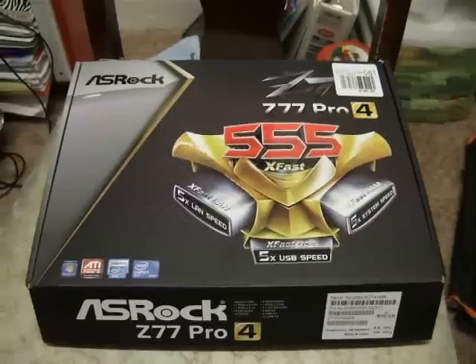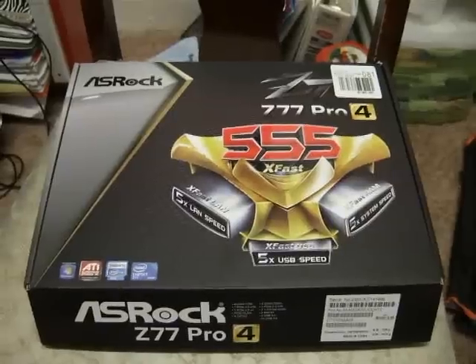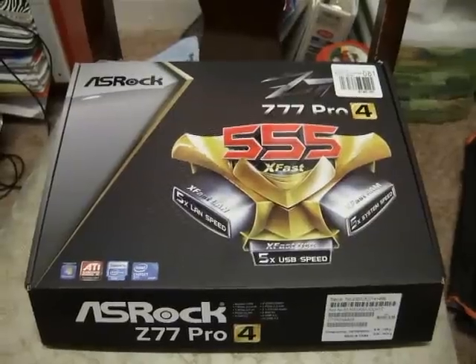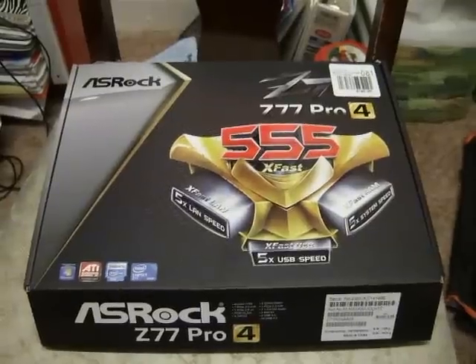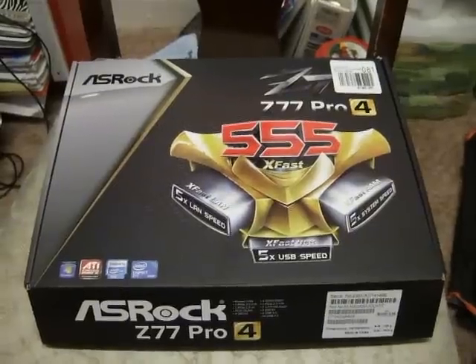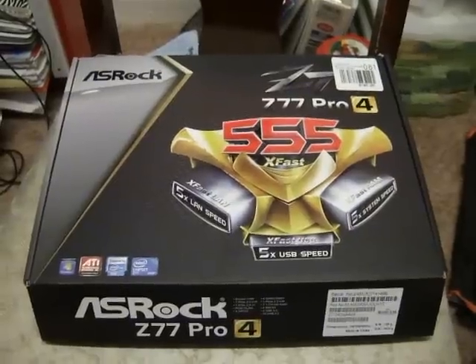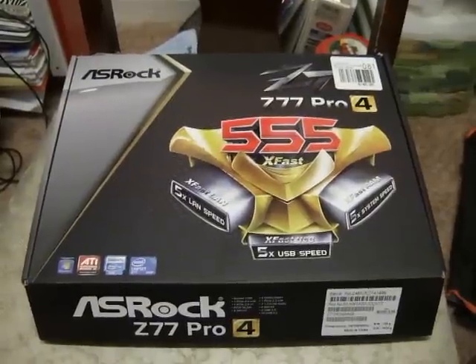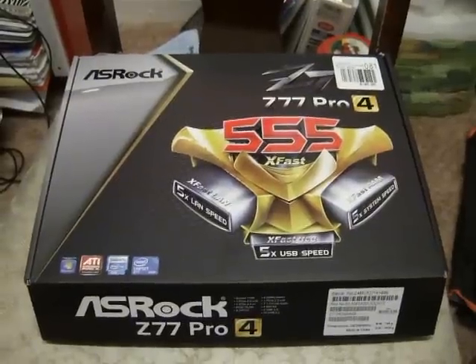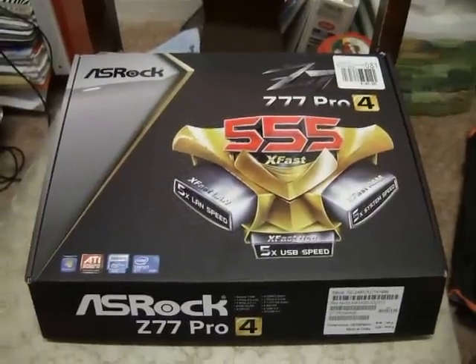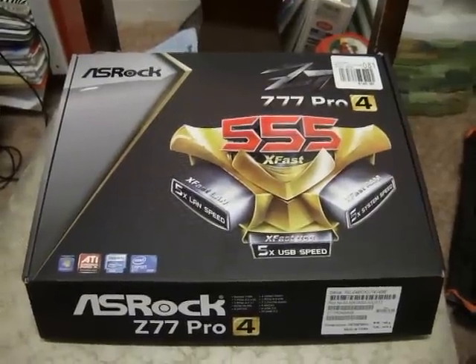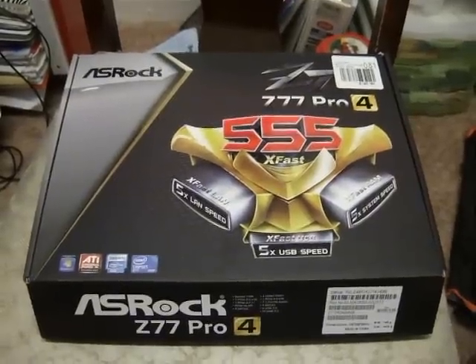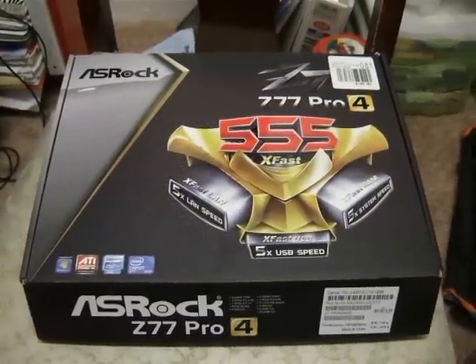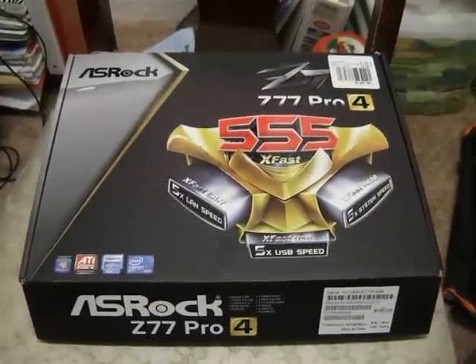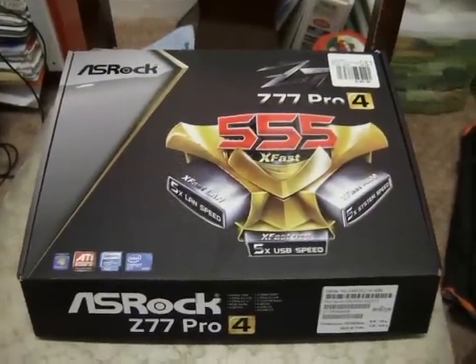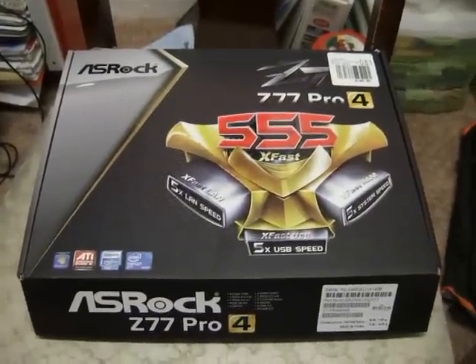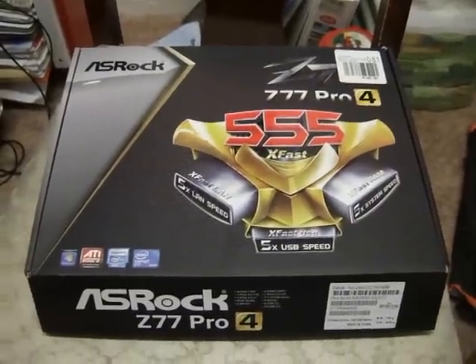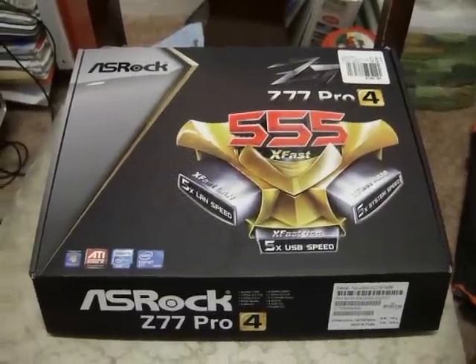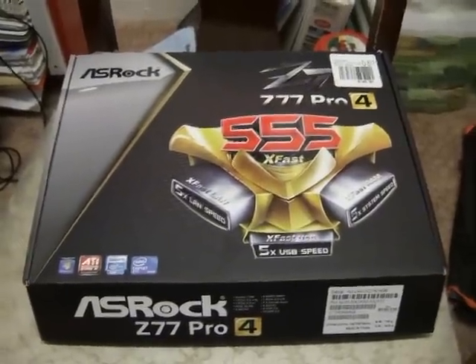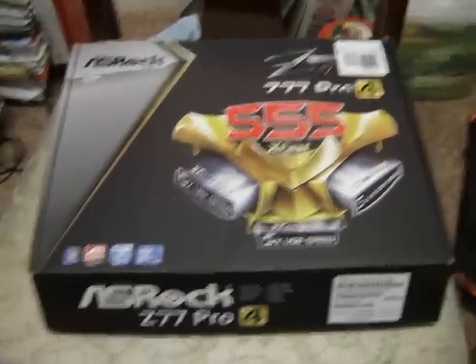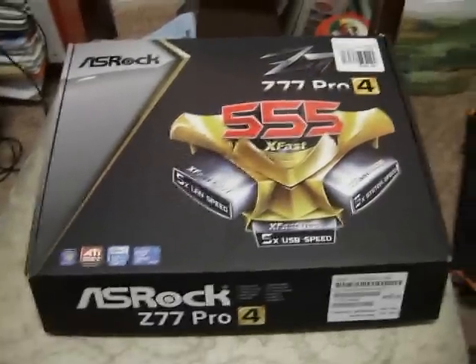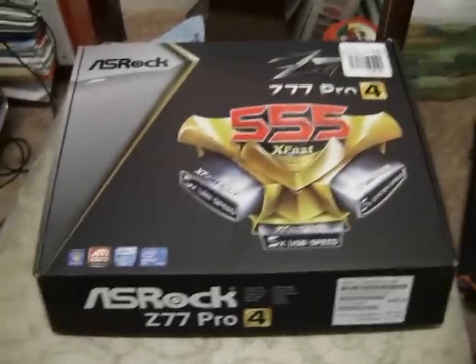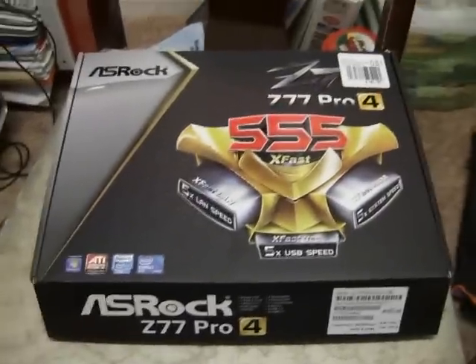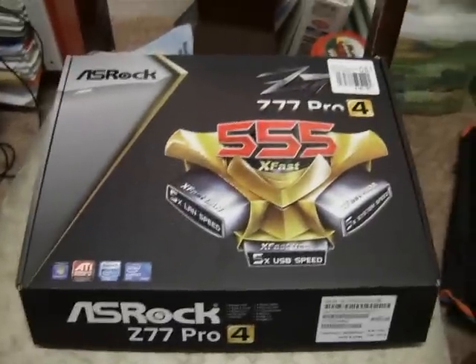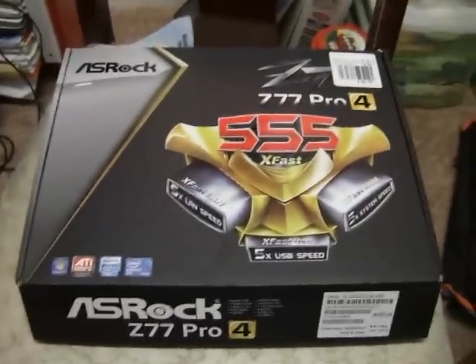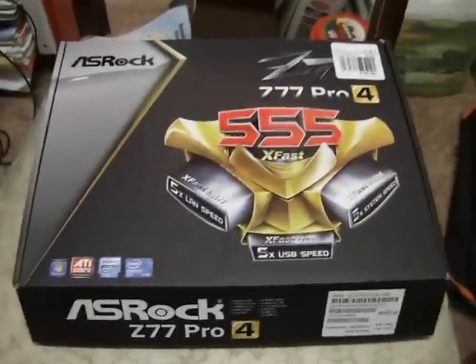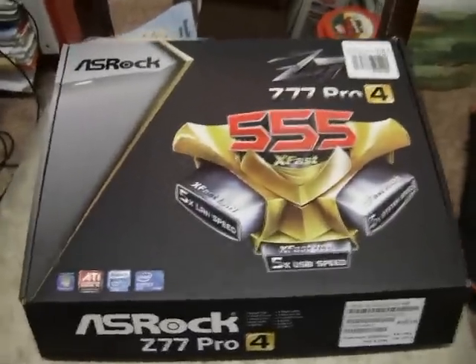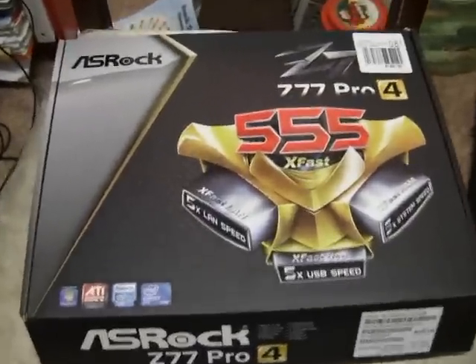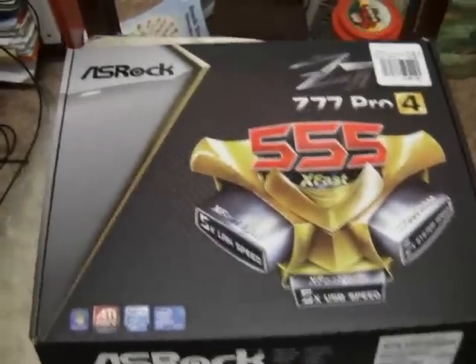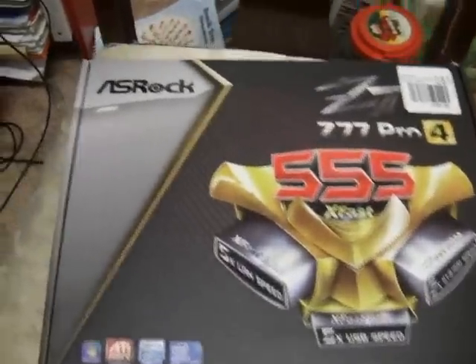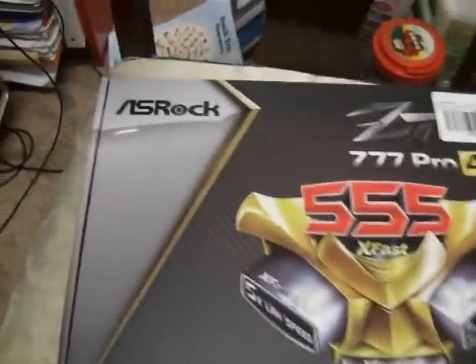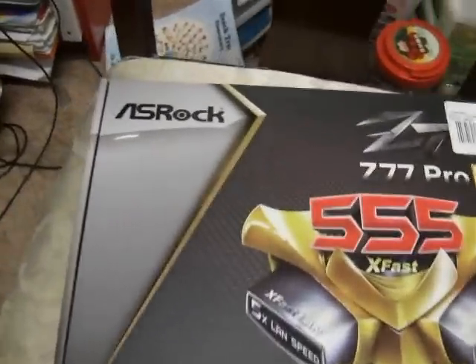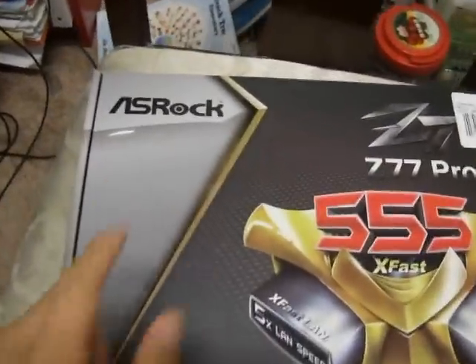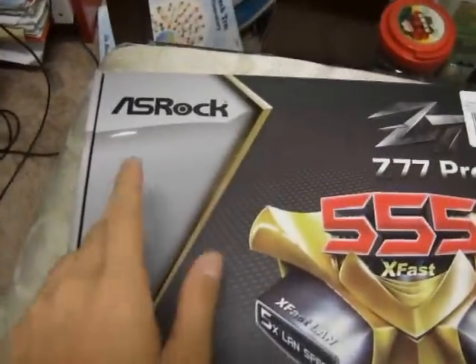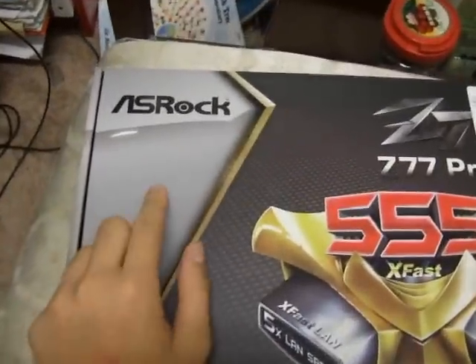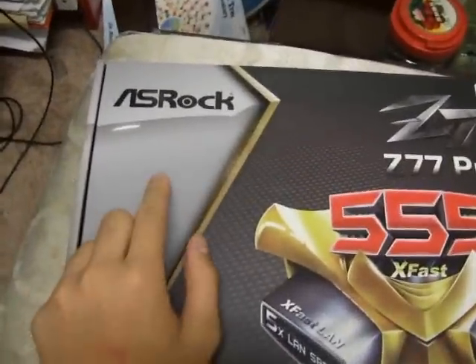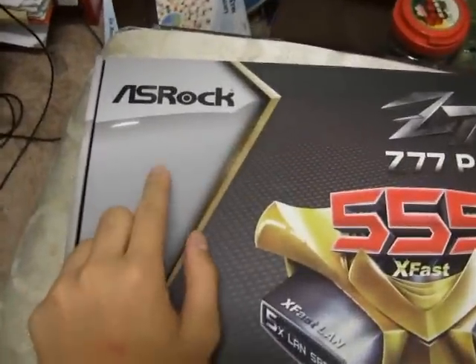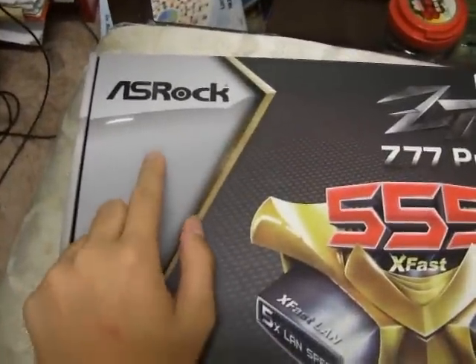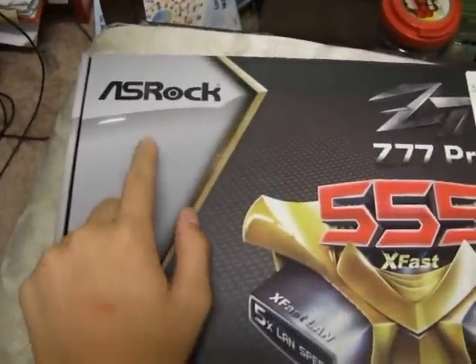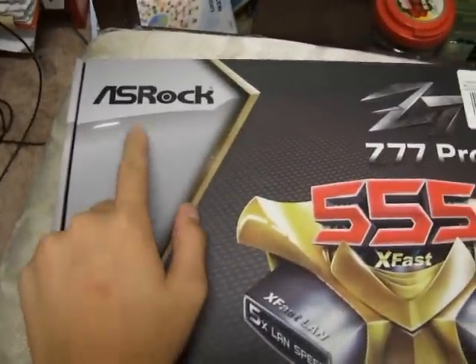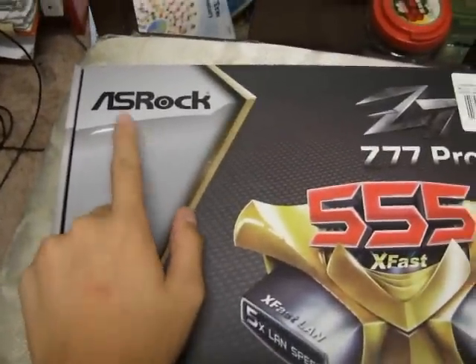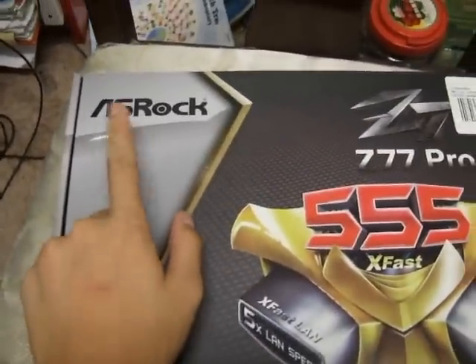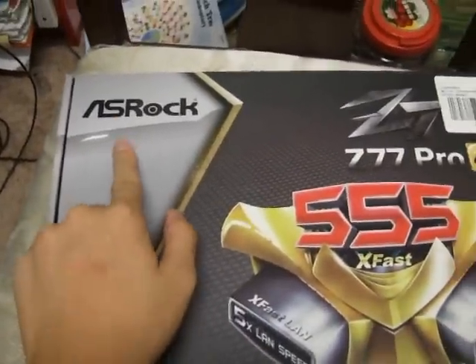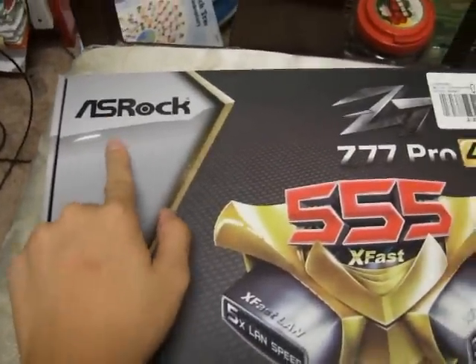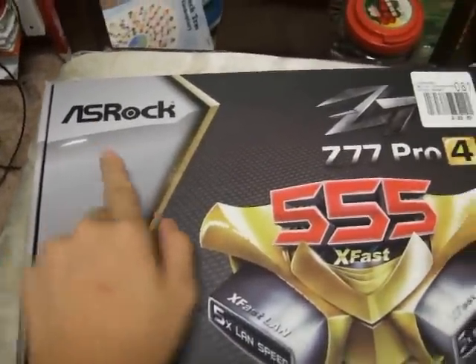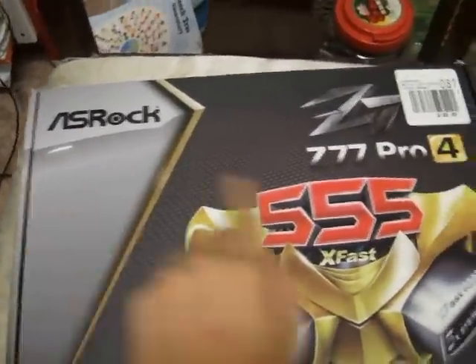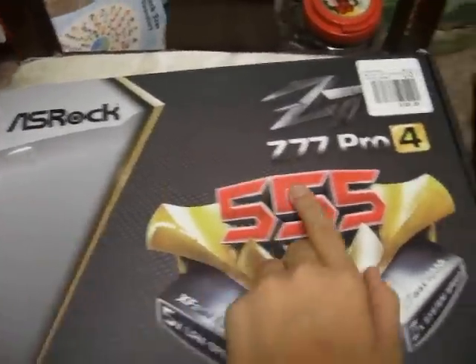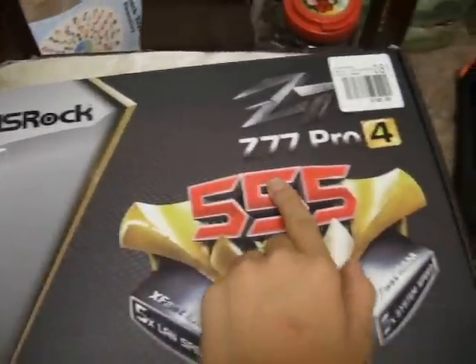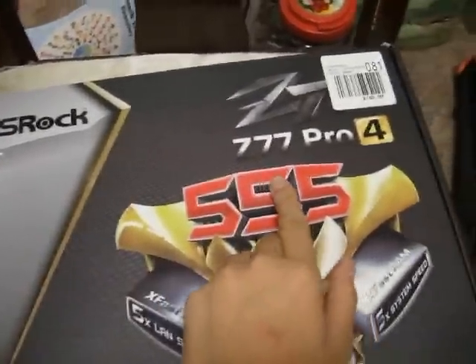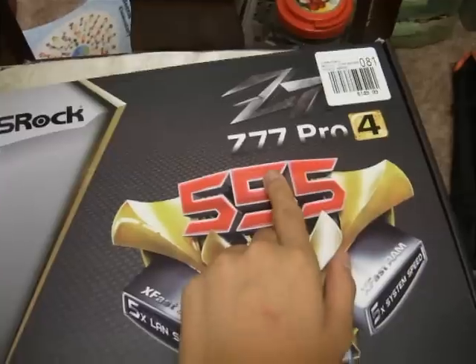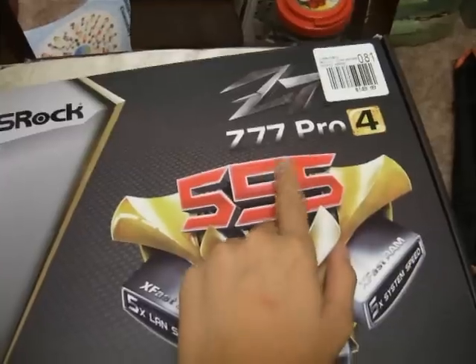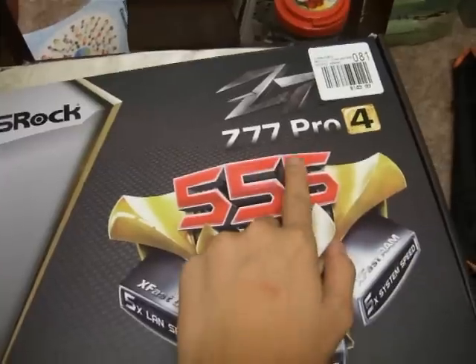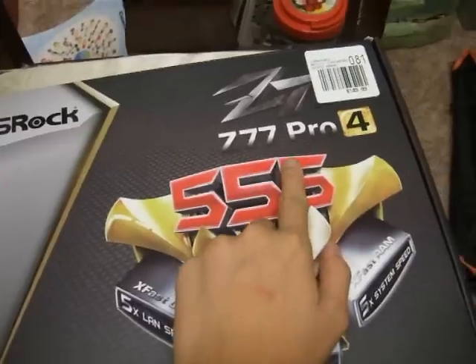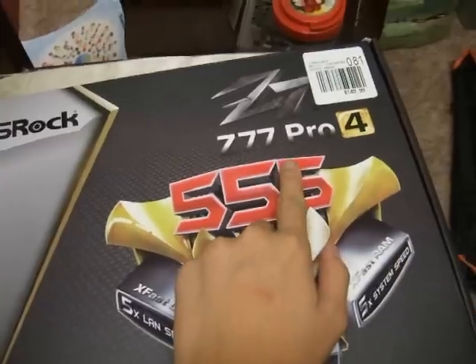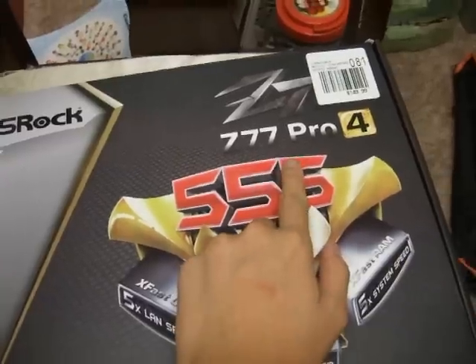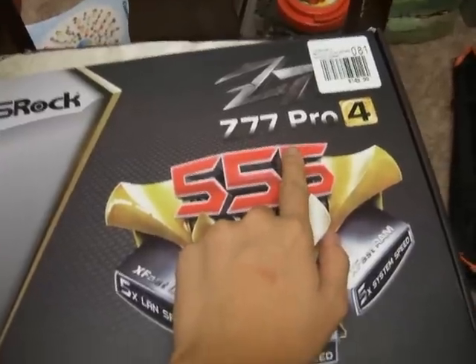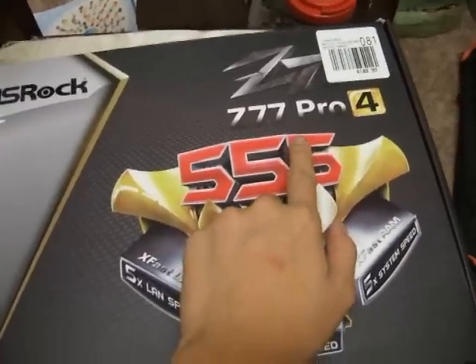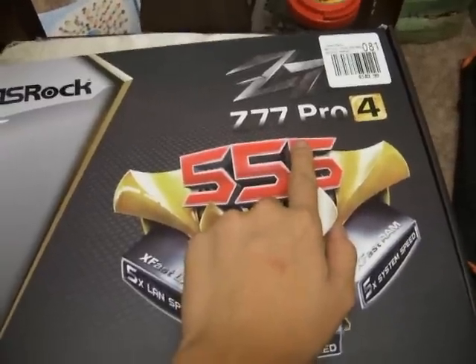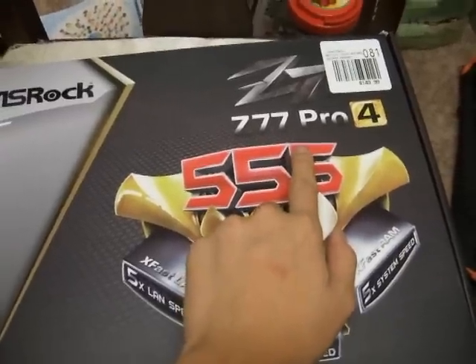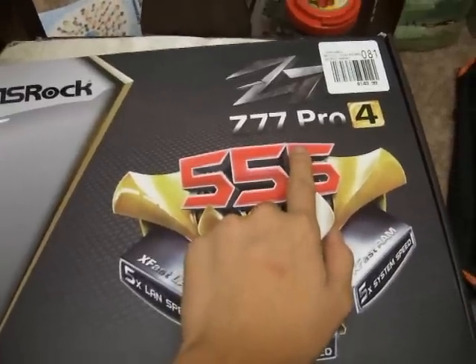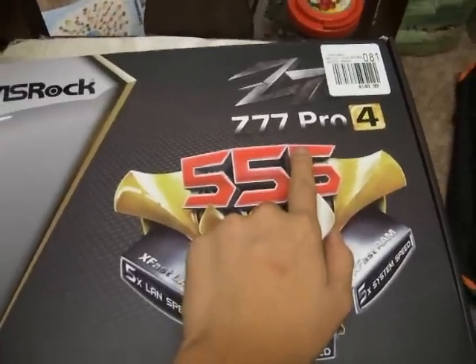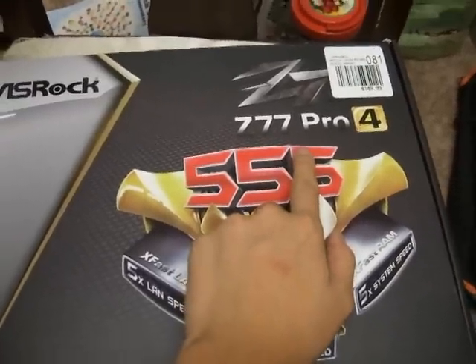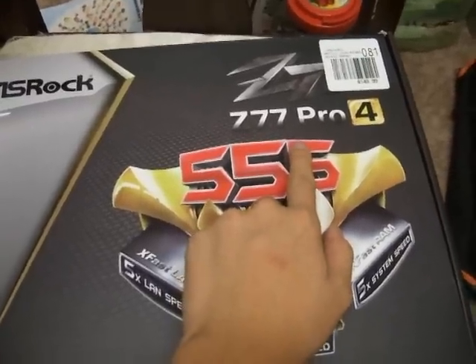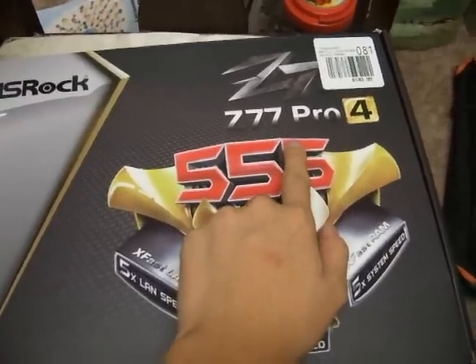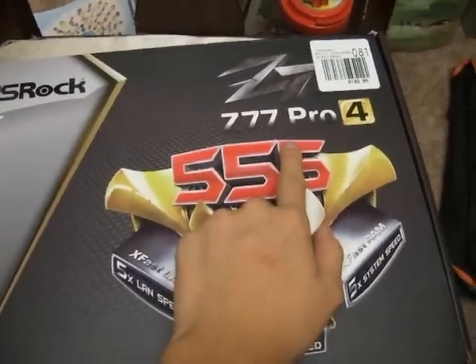Hello and welcome to Tin's Tips. My name is Tin and today I will be unboxing the ASRock Z77 Pro 4 motherboard.